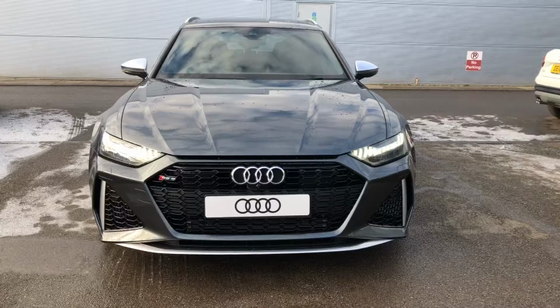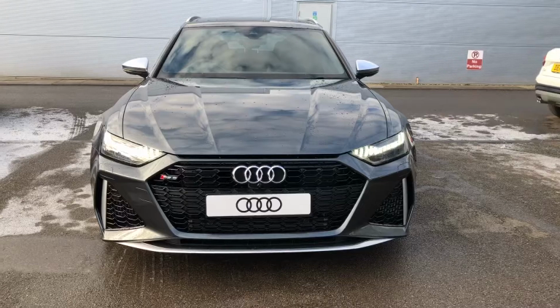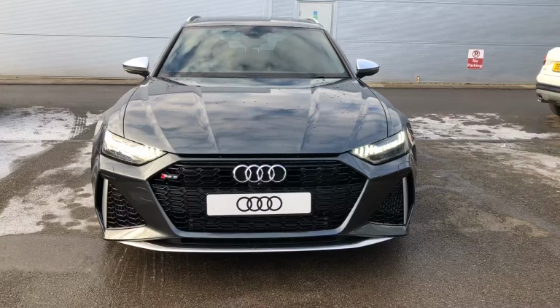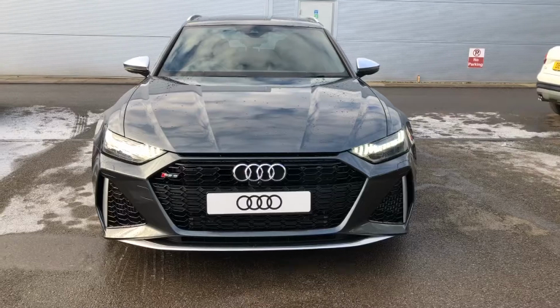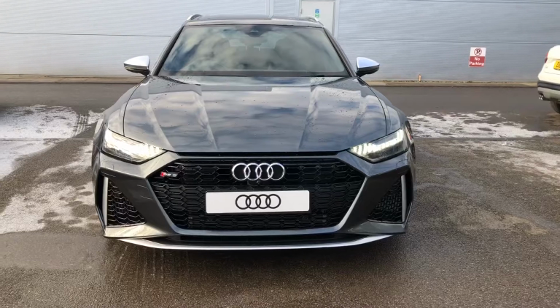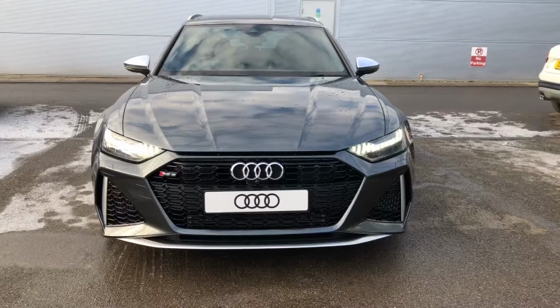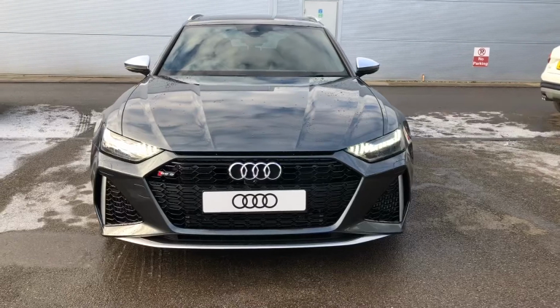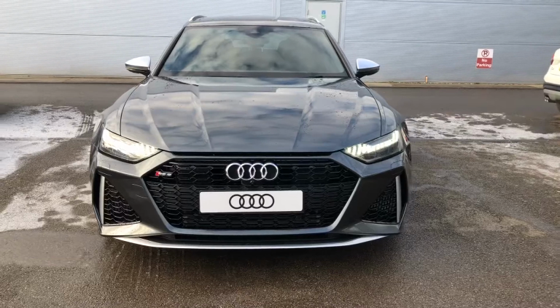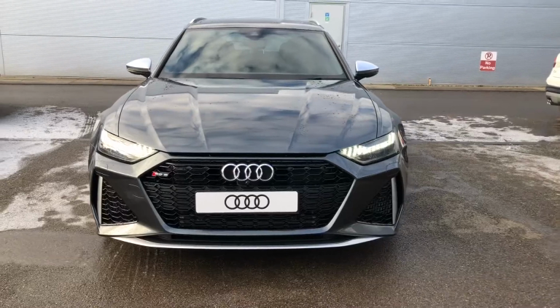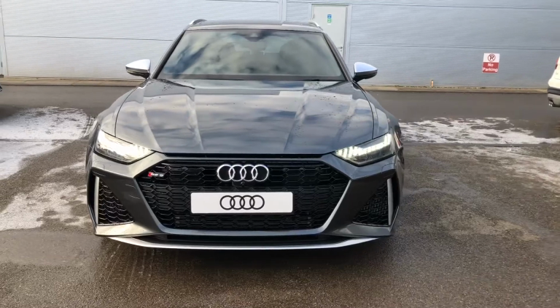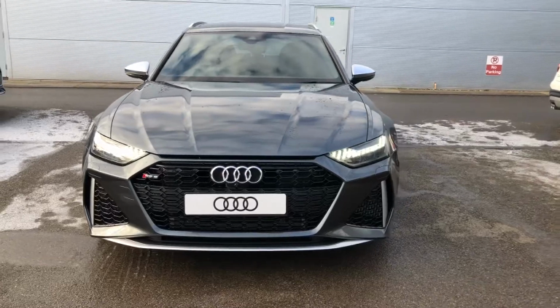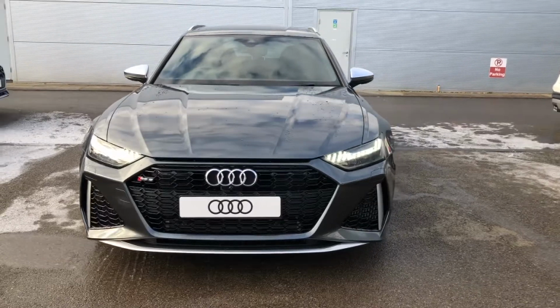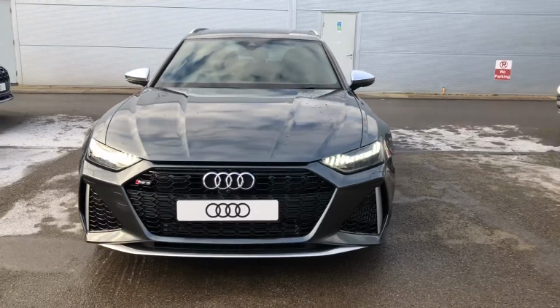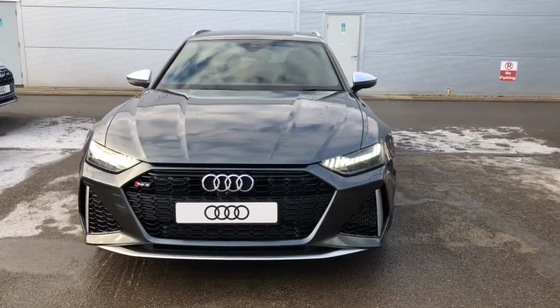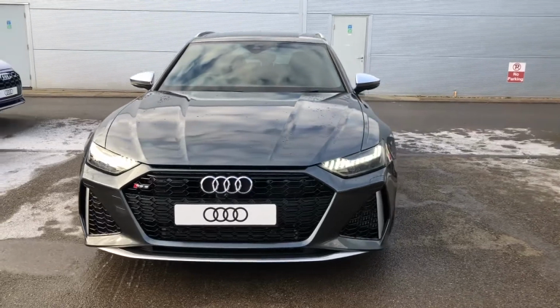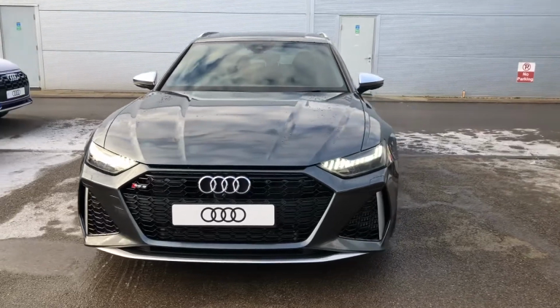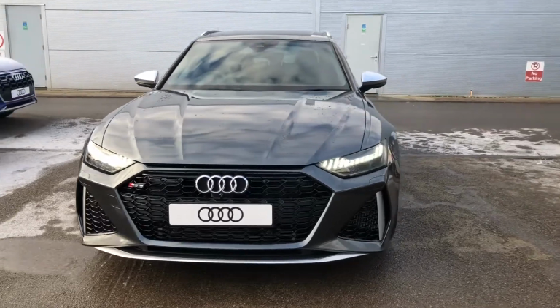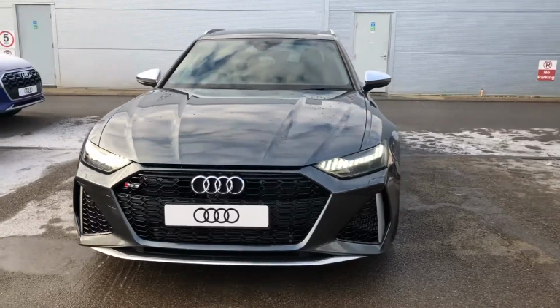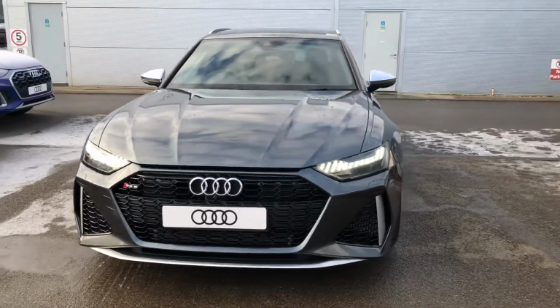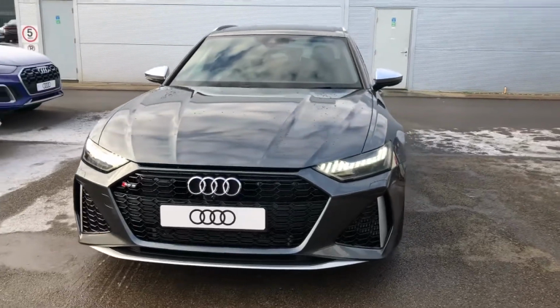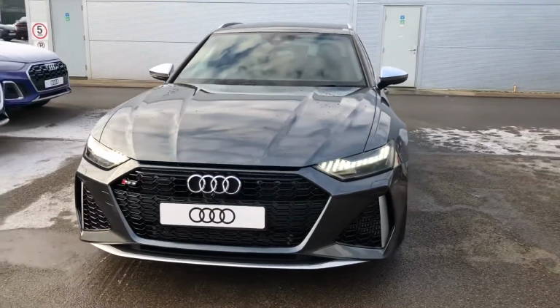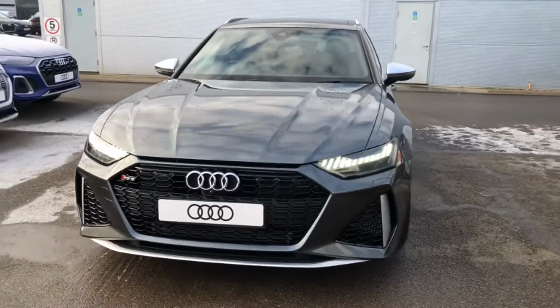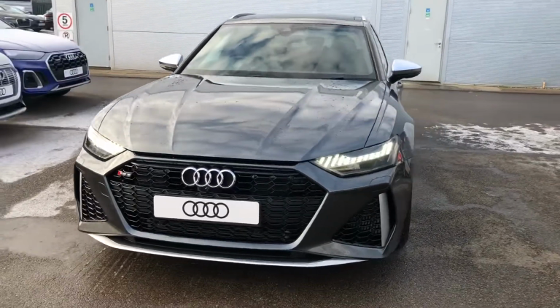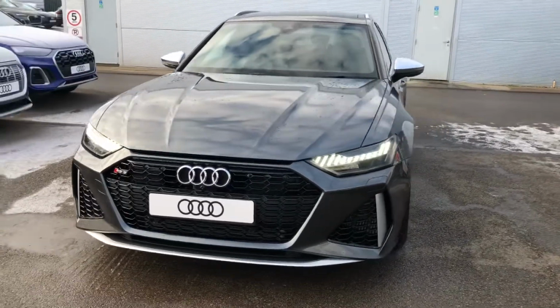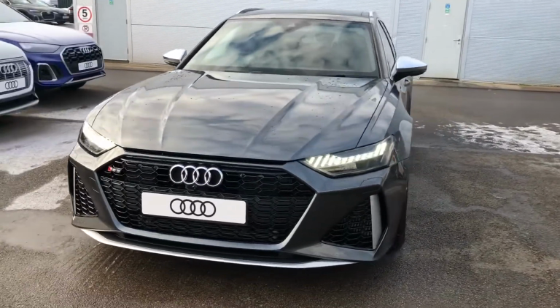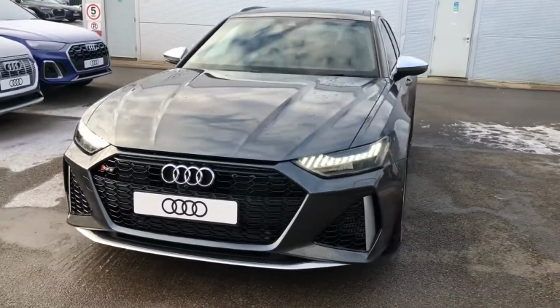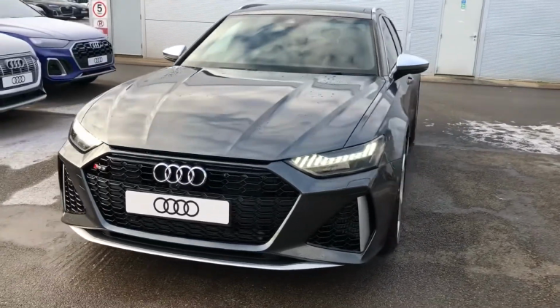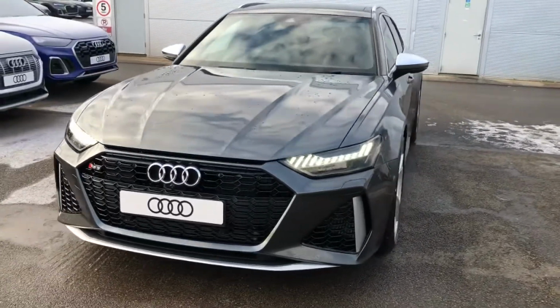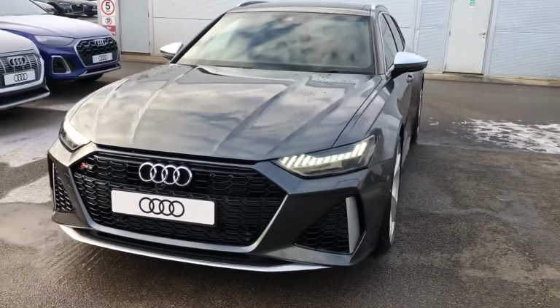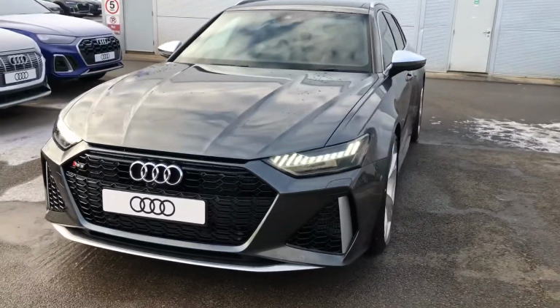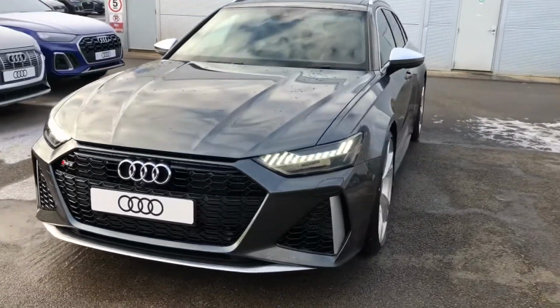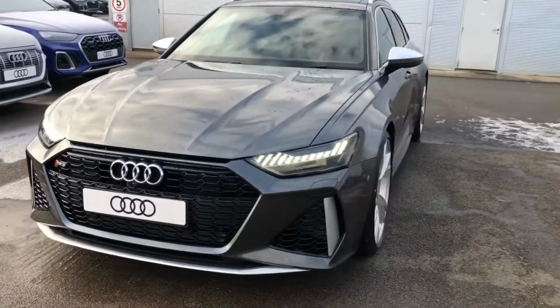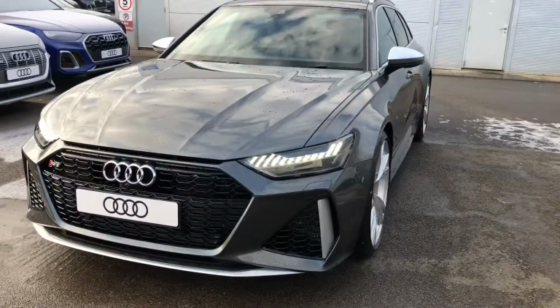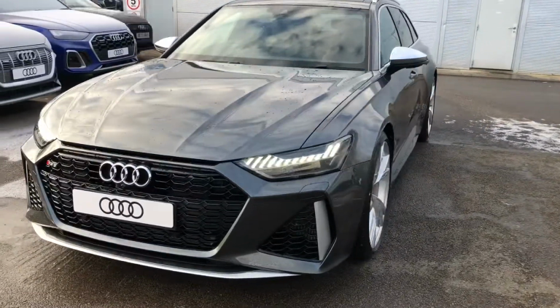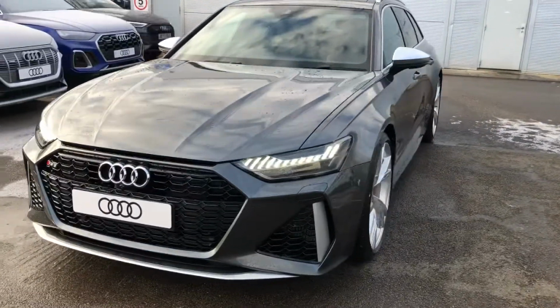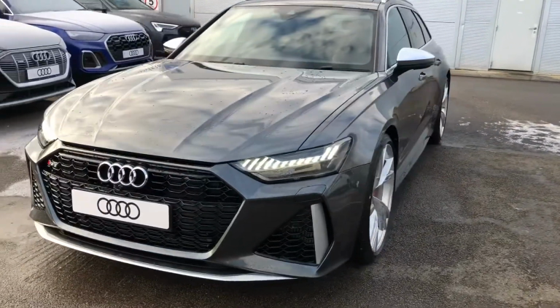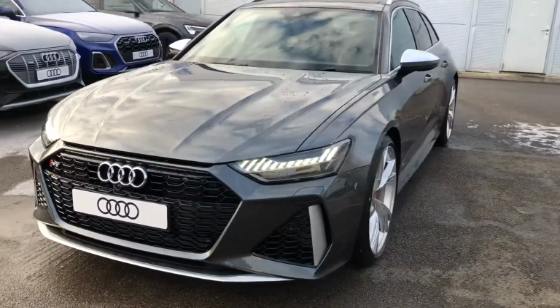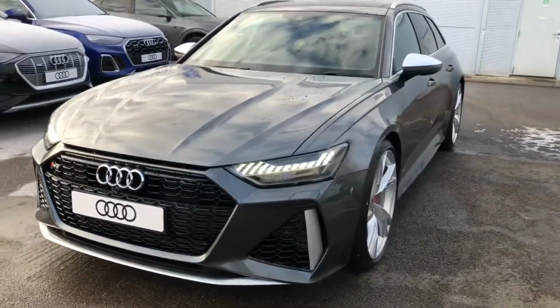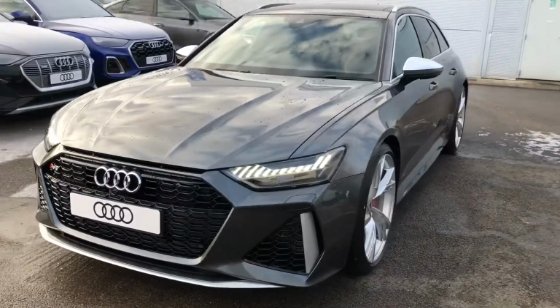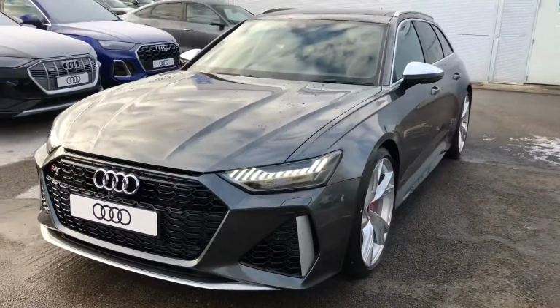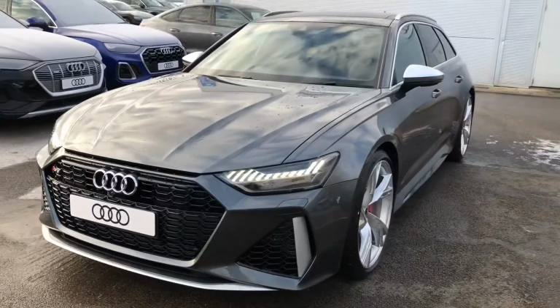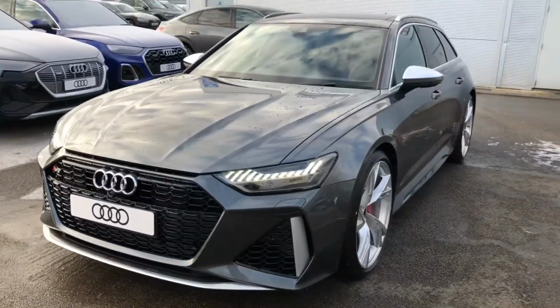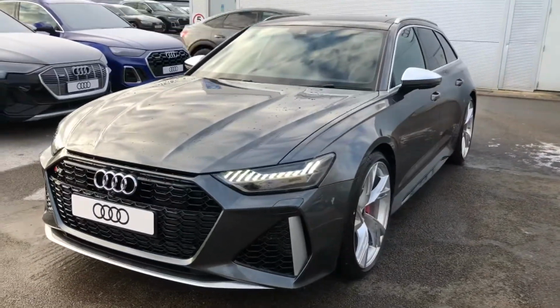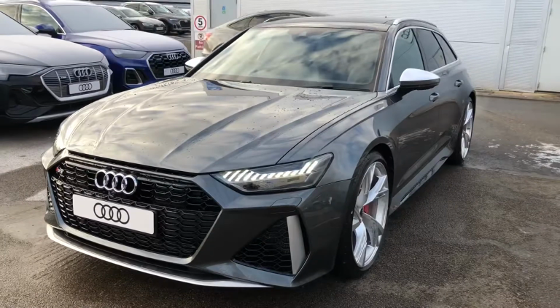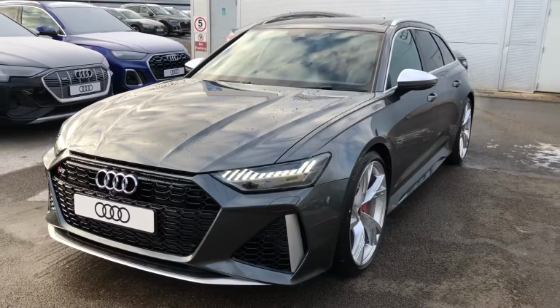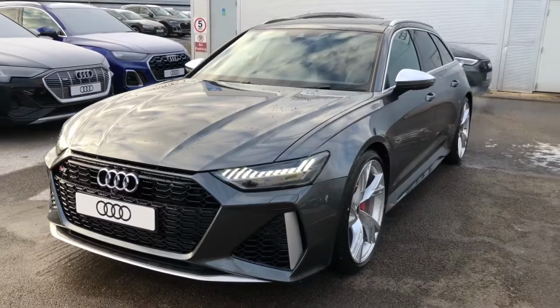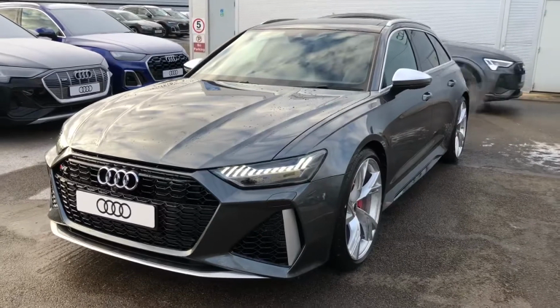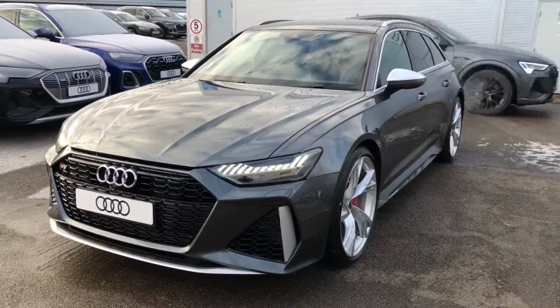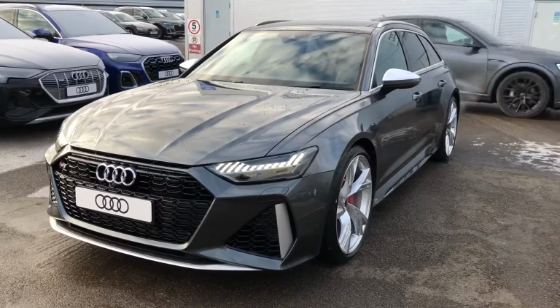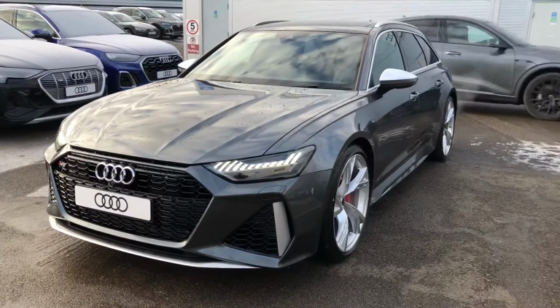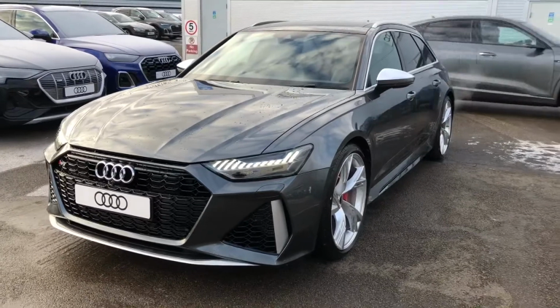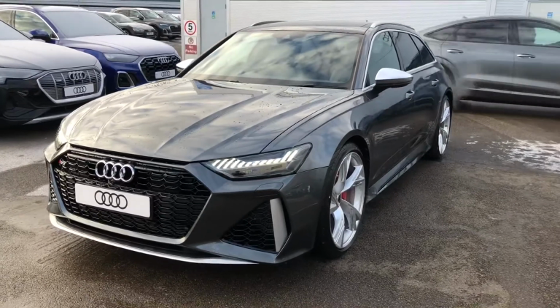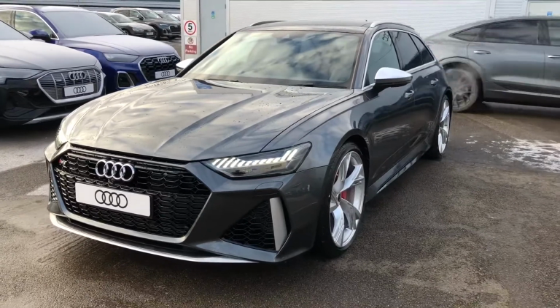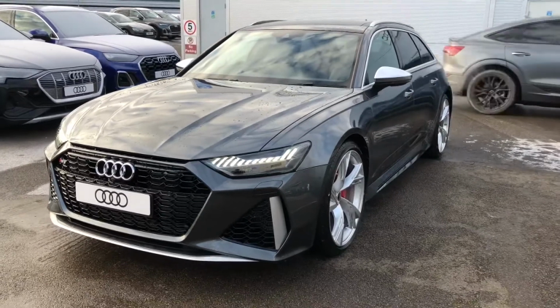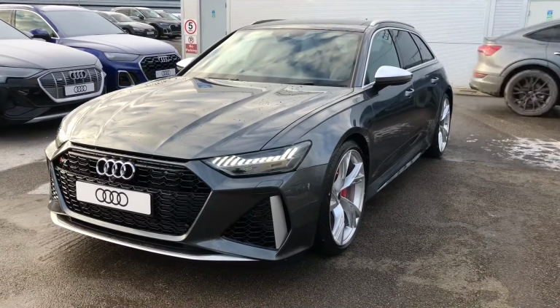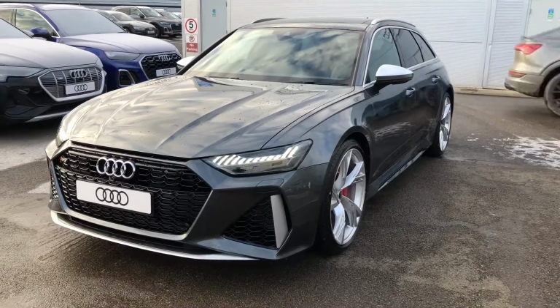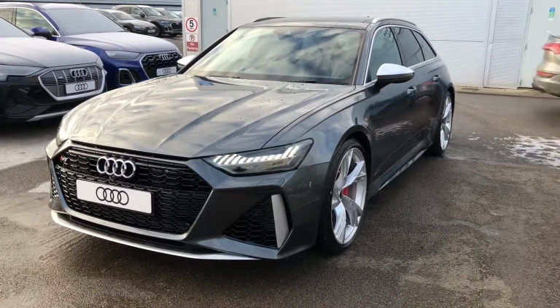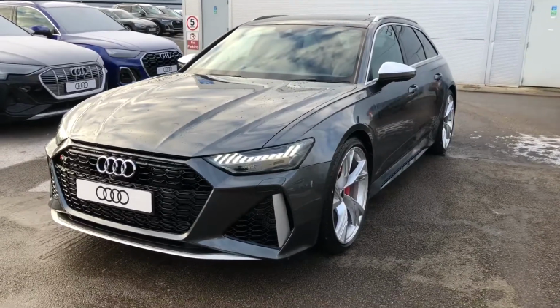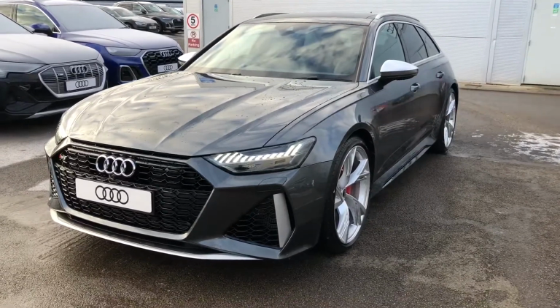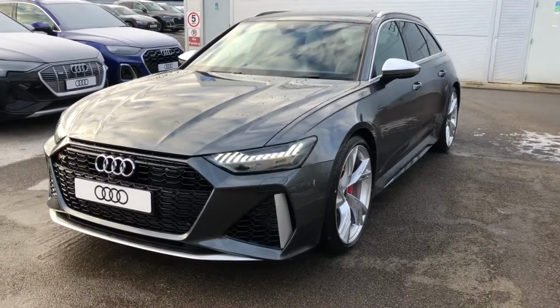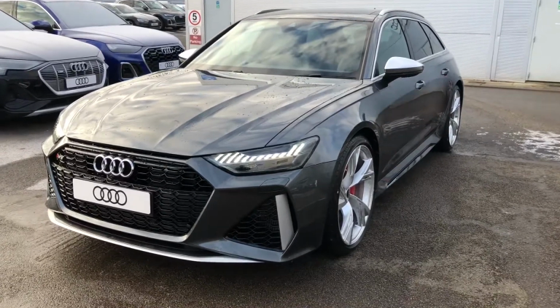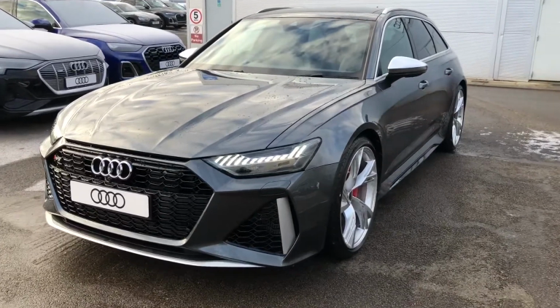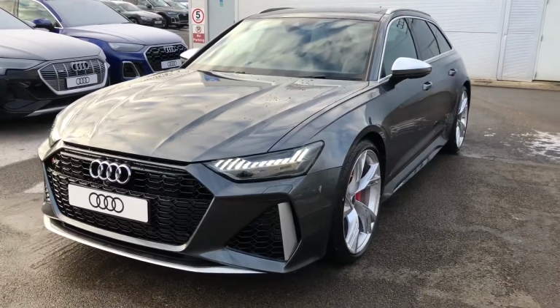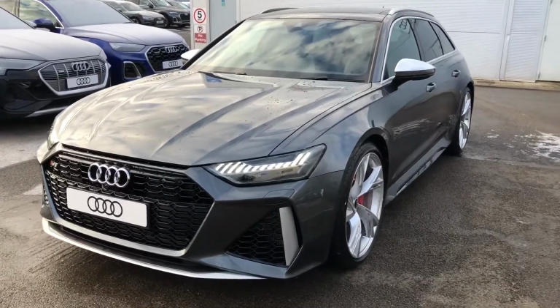Hello and welcome to Crew Audi. Today we've got this very exciting brand new Audi RS6 Avant finished in Daytona Grey.